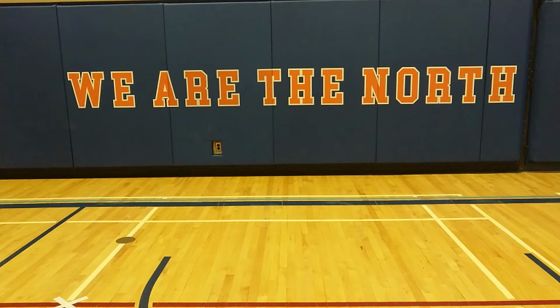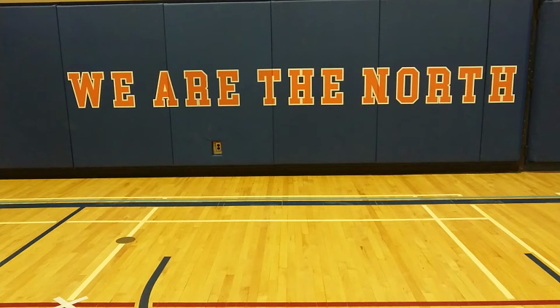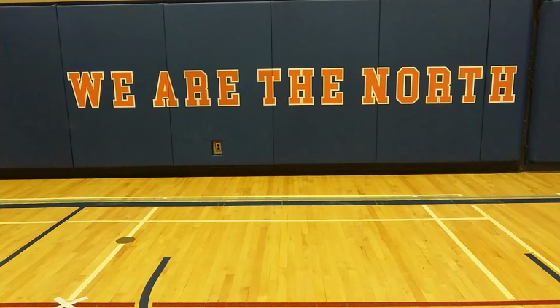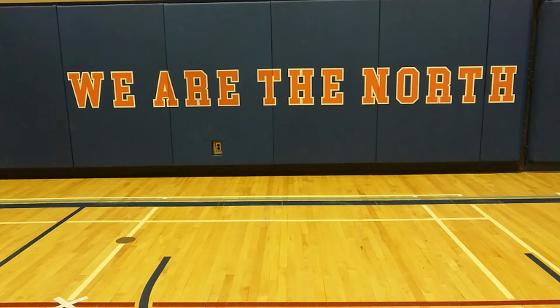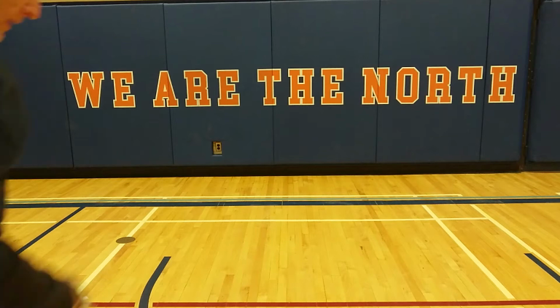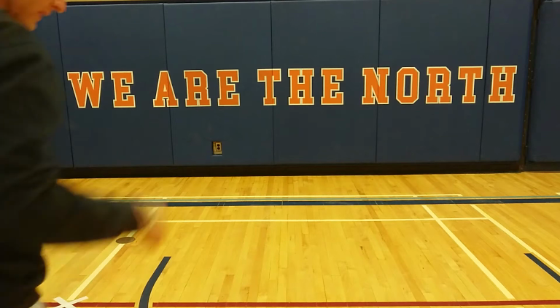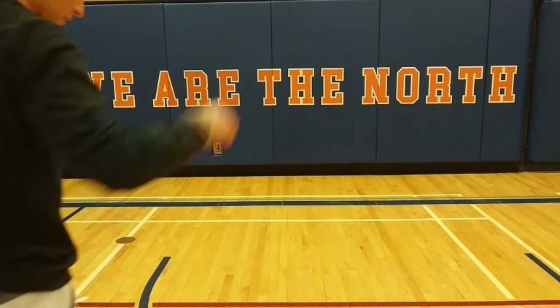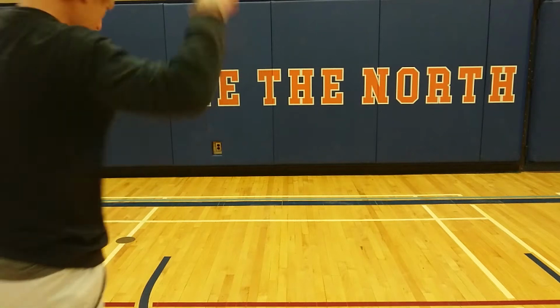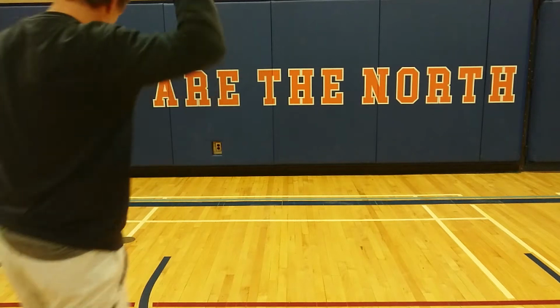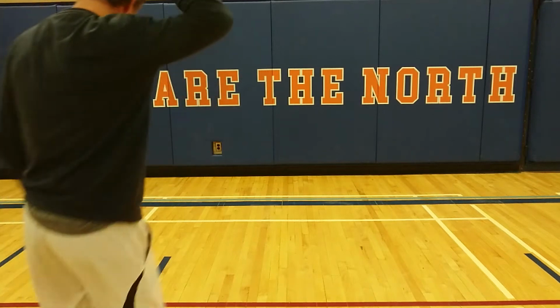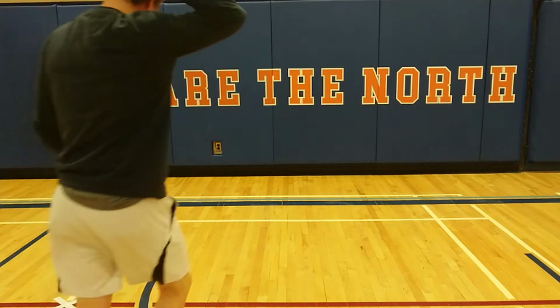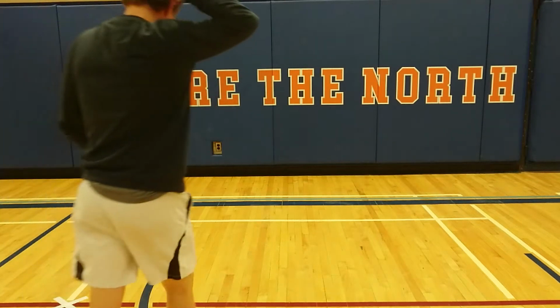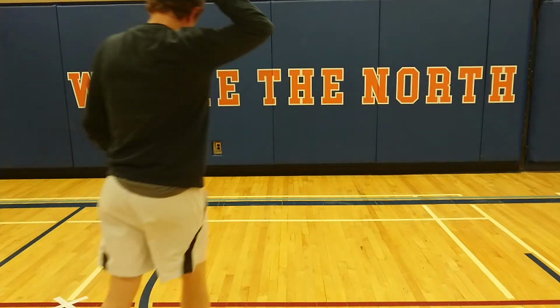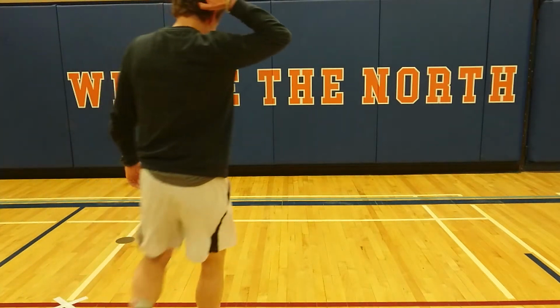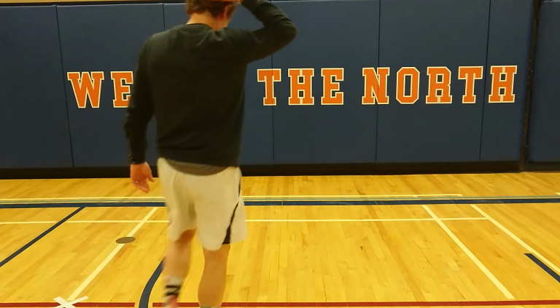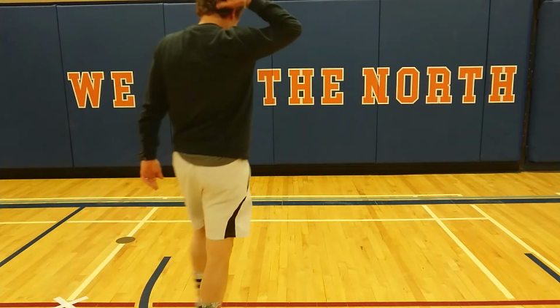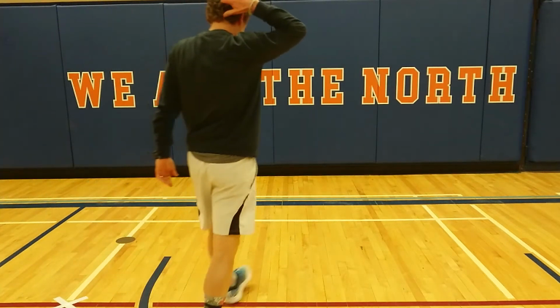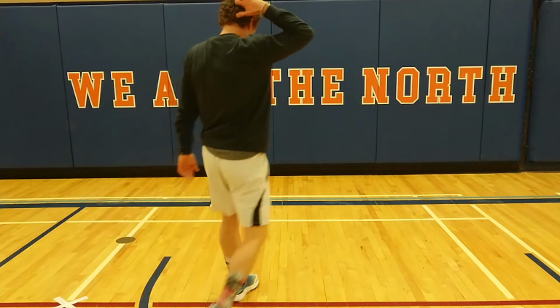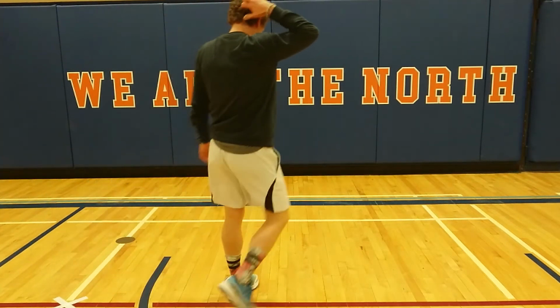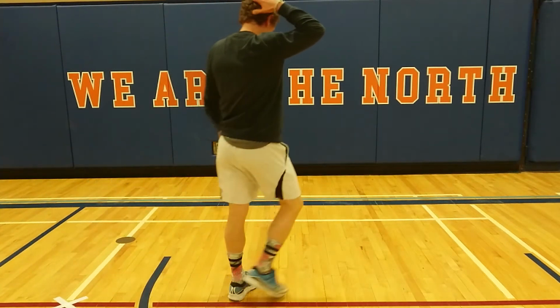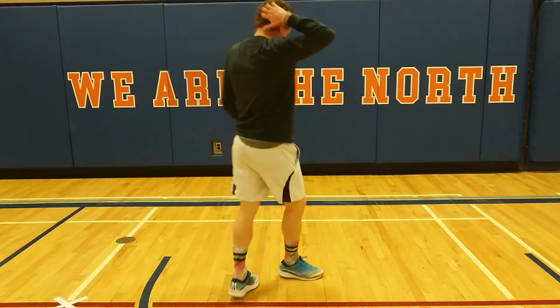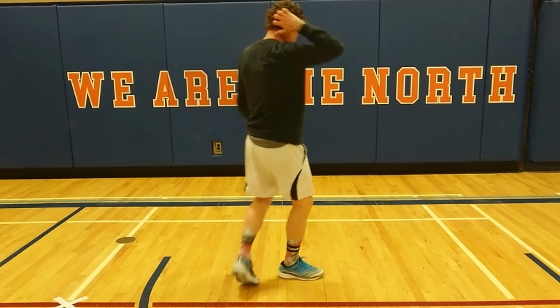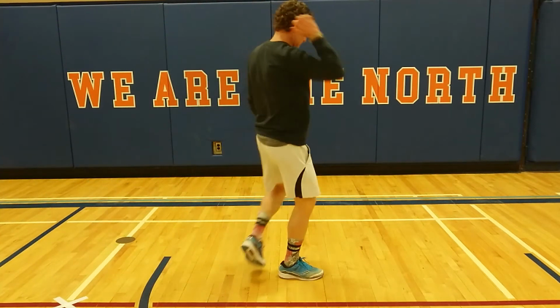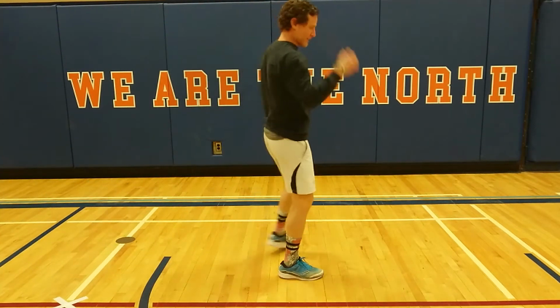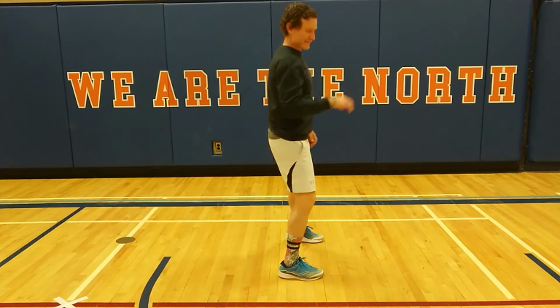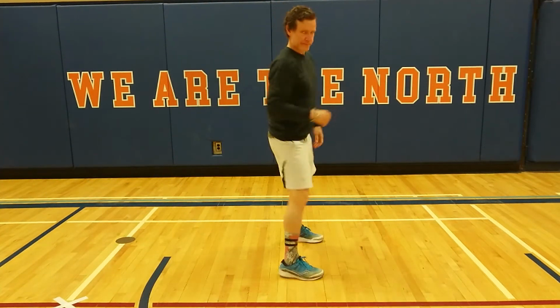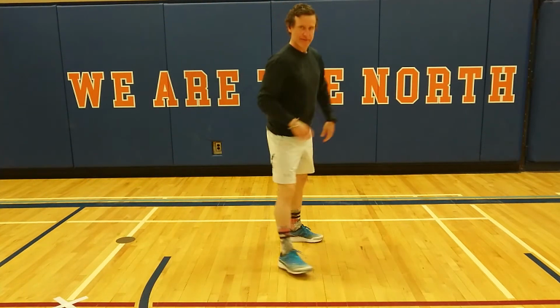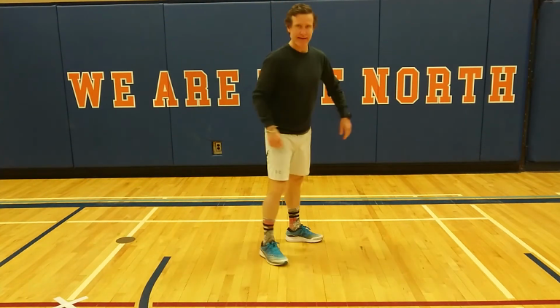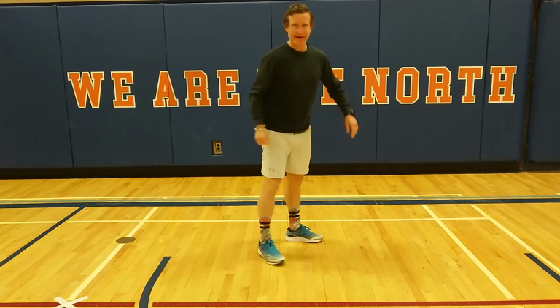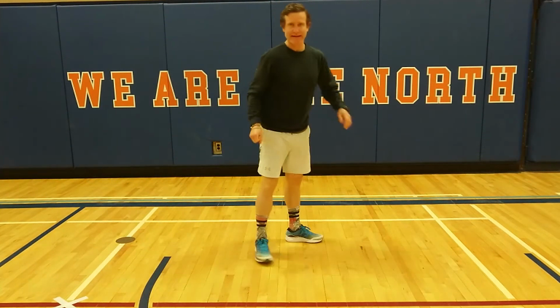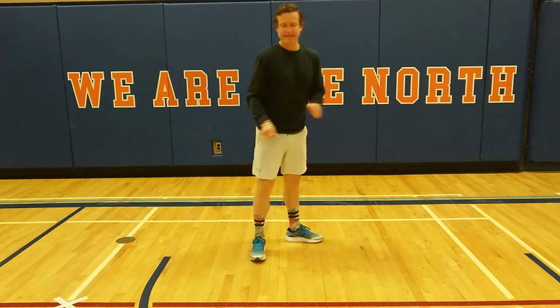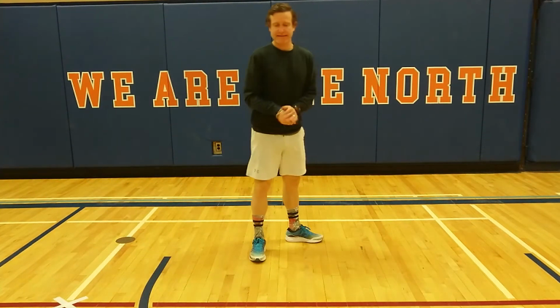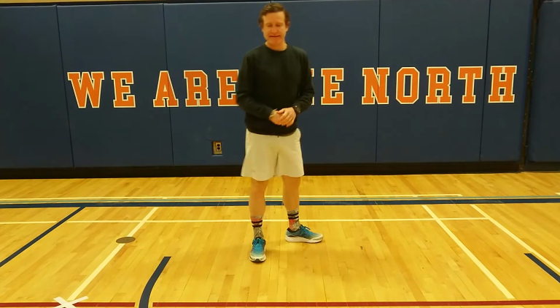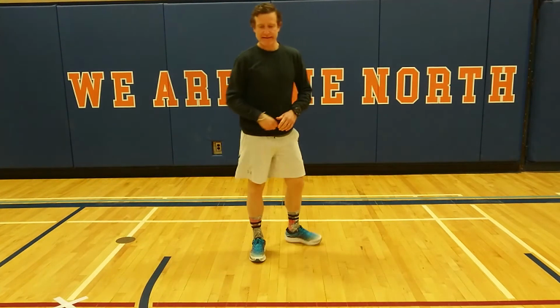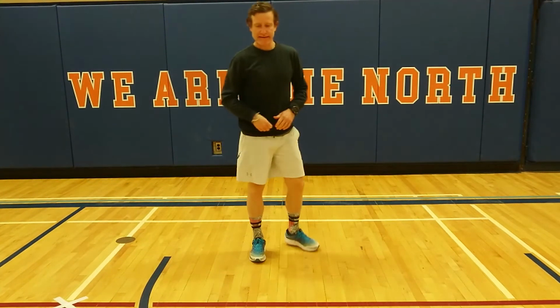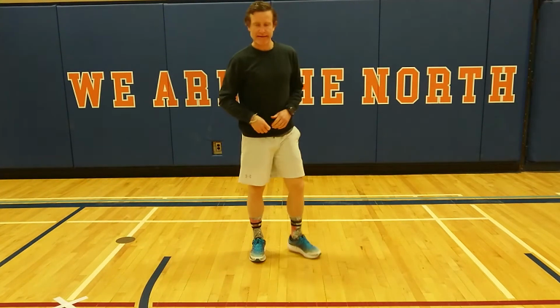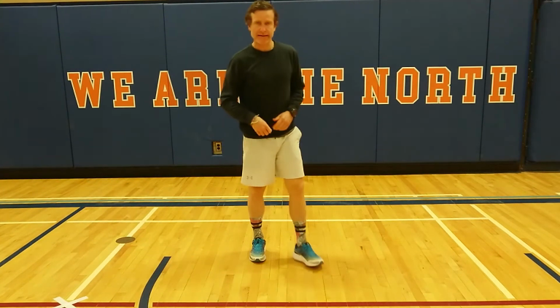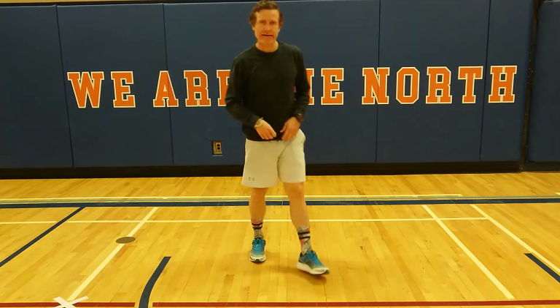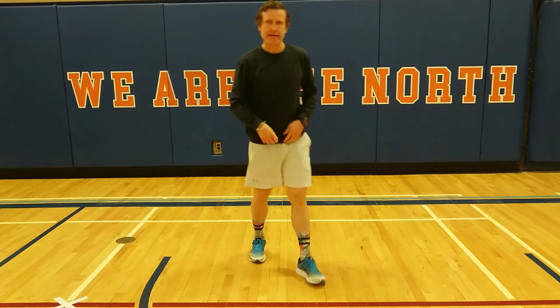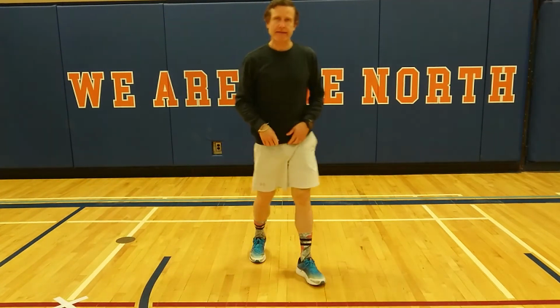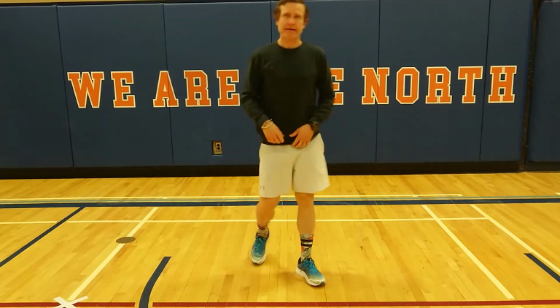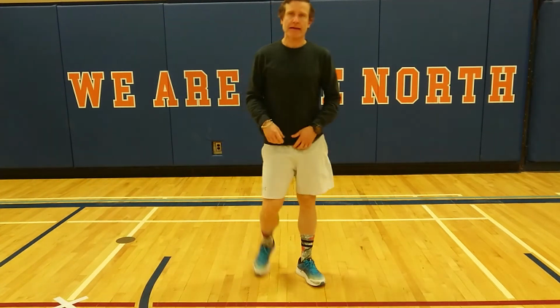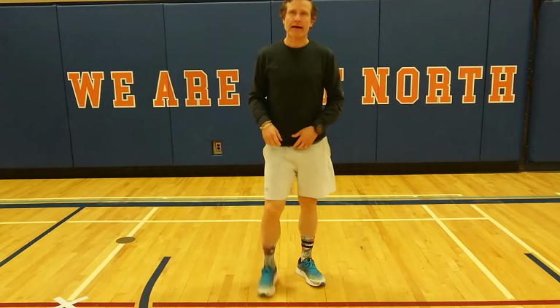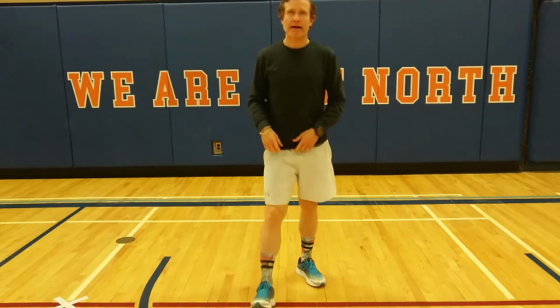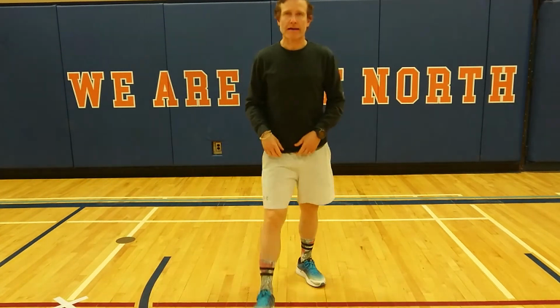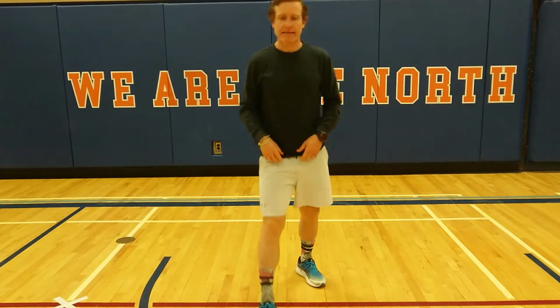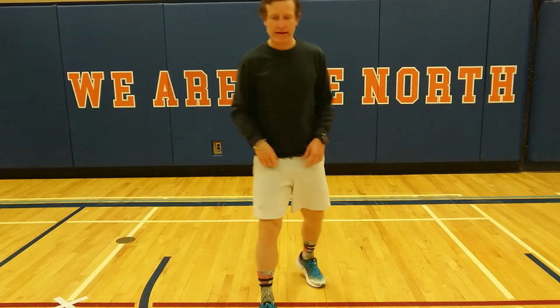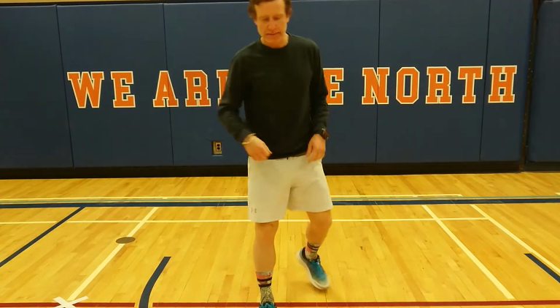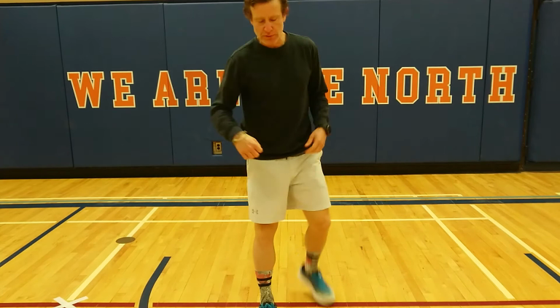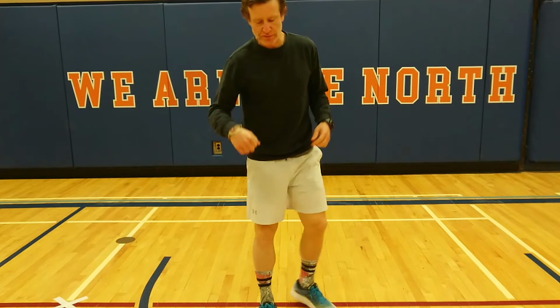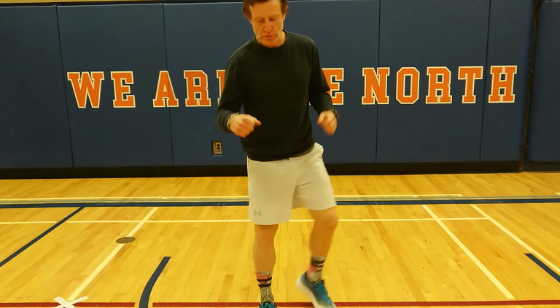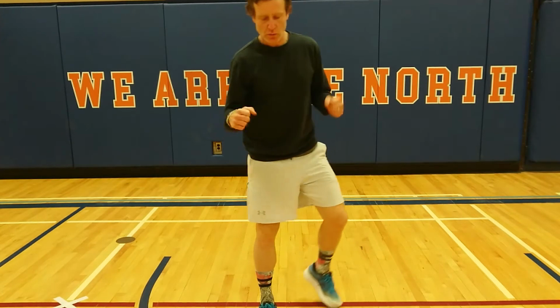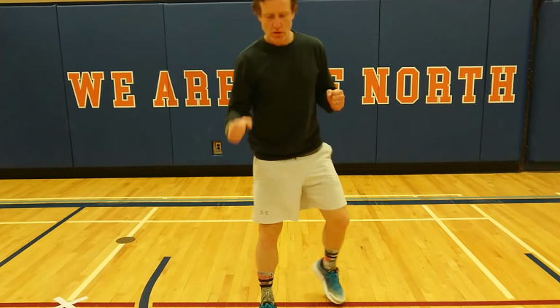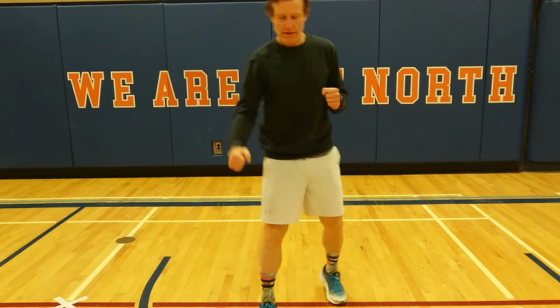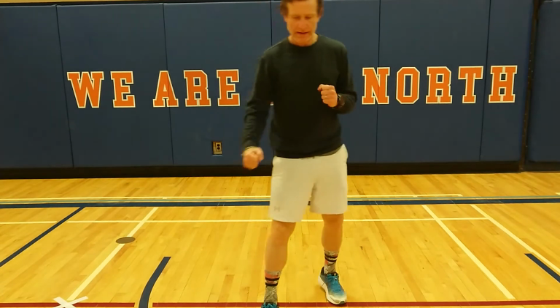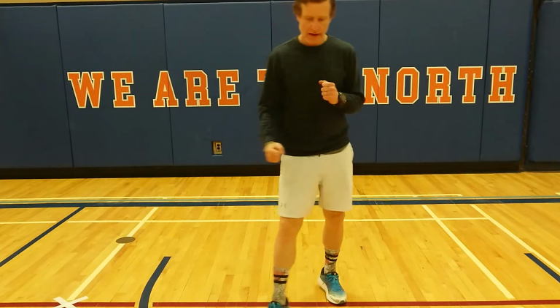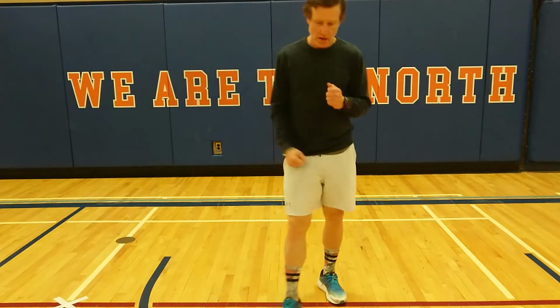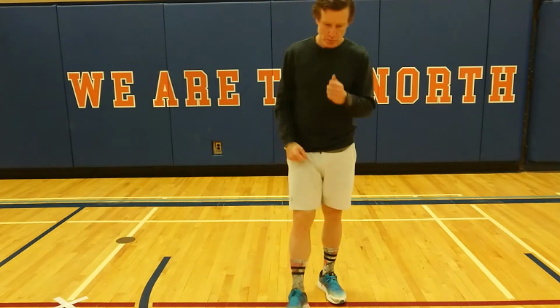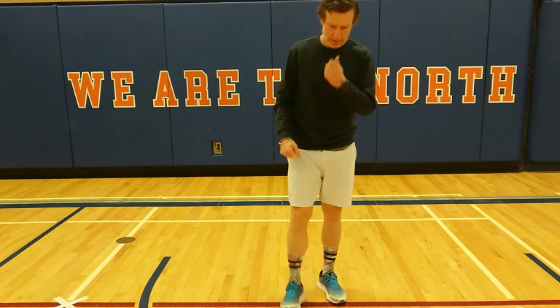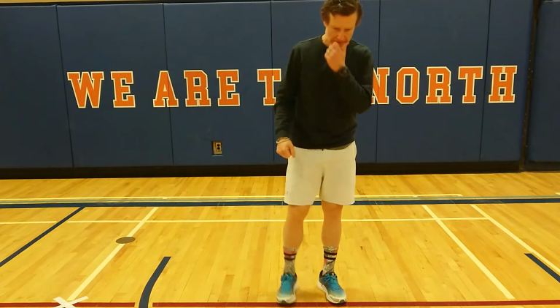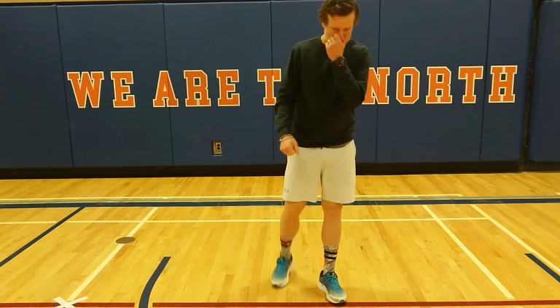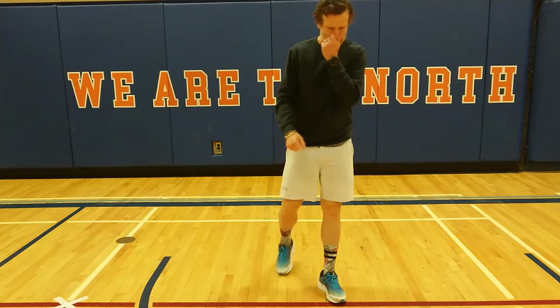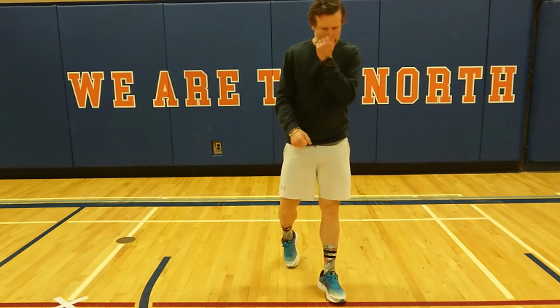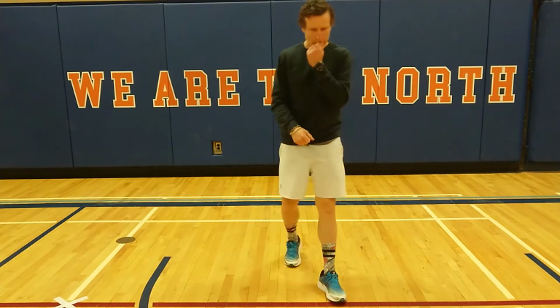Alright, welcome back. Day 19, daily movement workout. We're here to go.